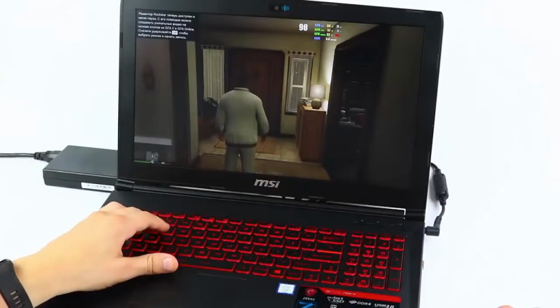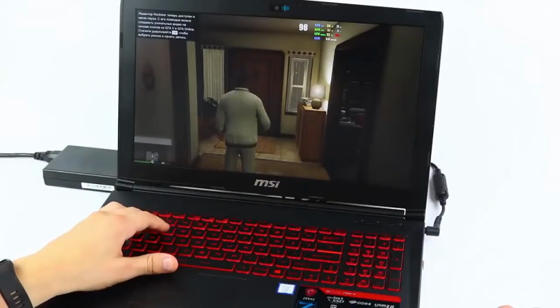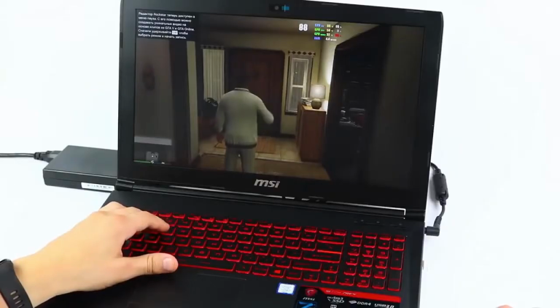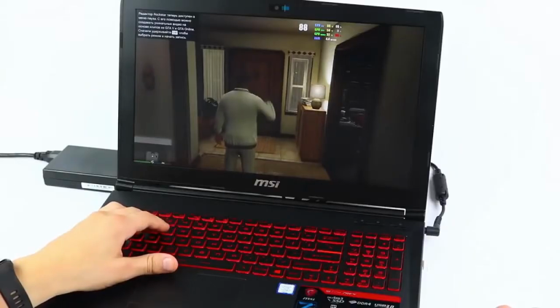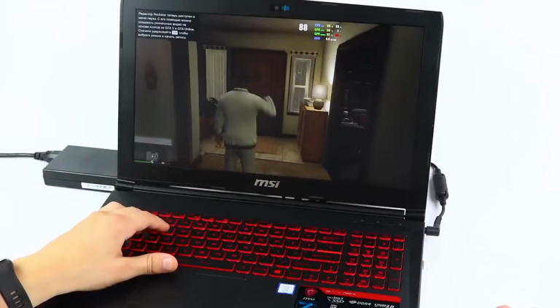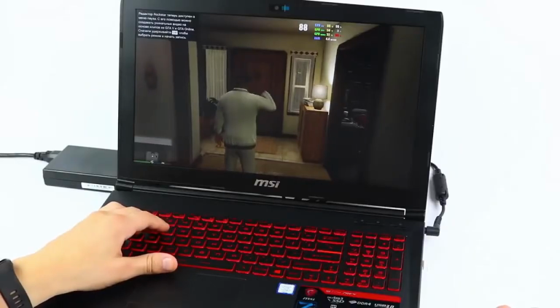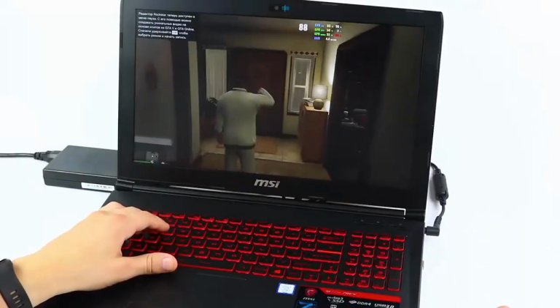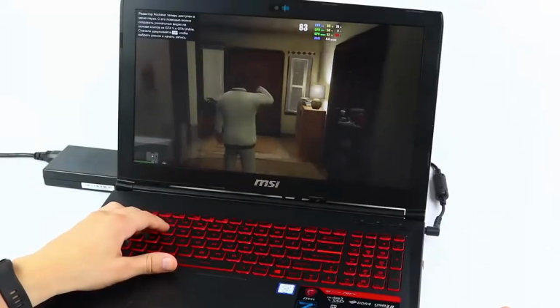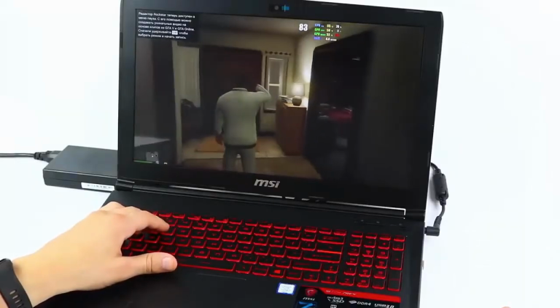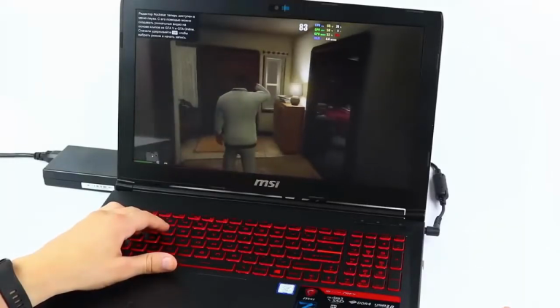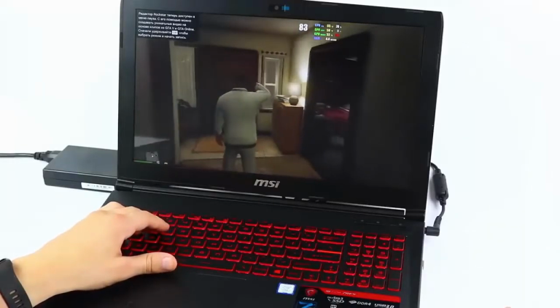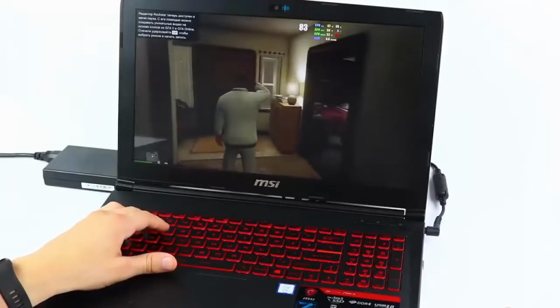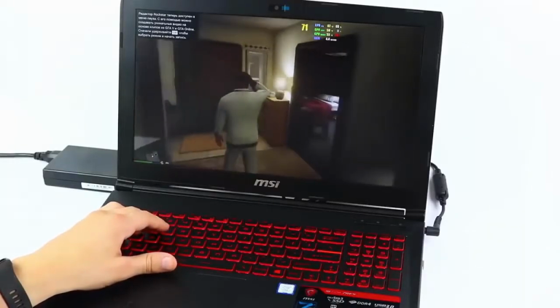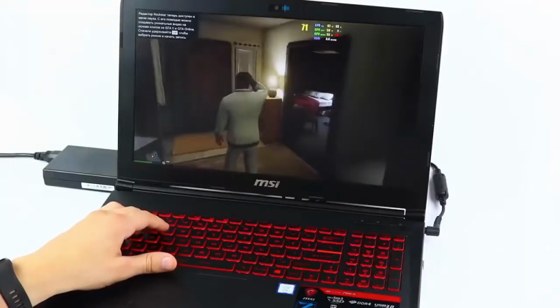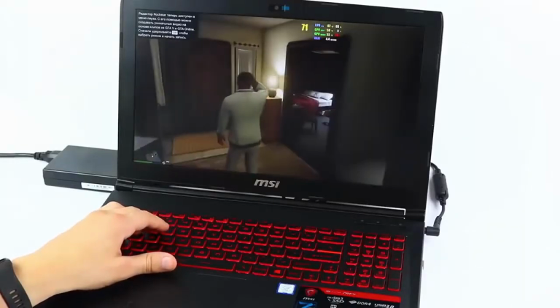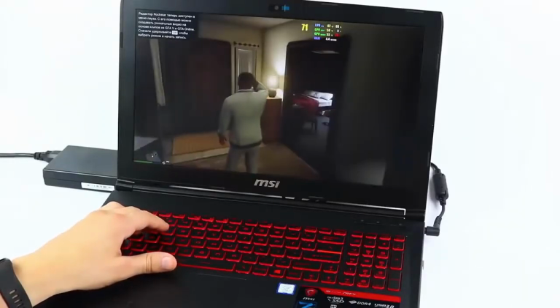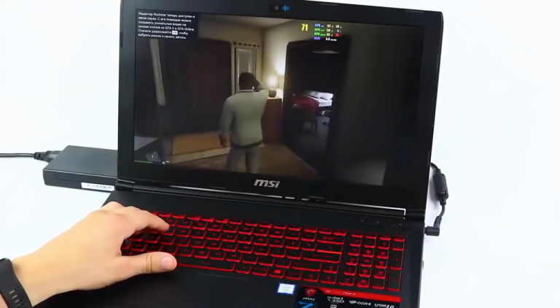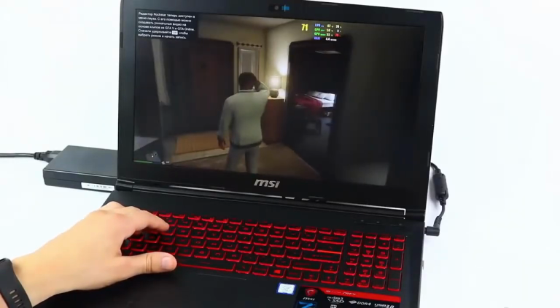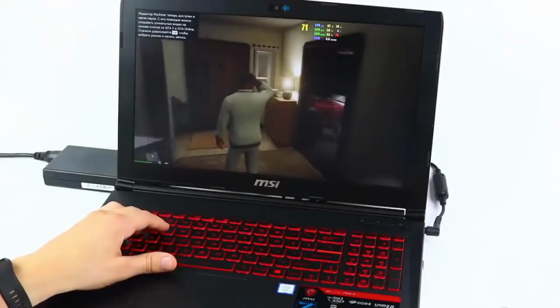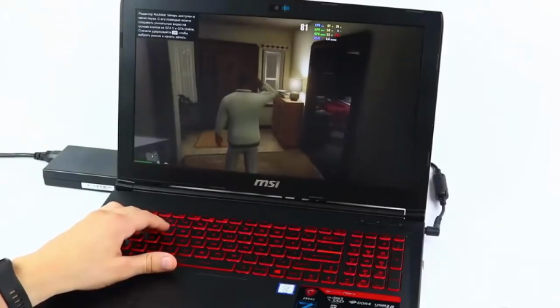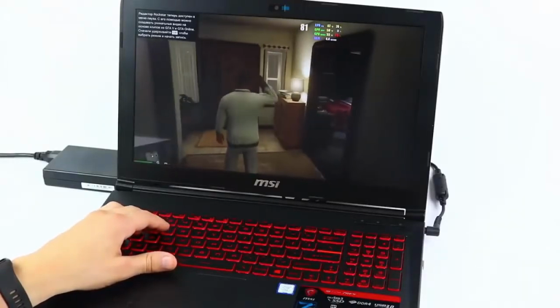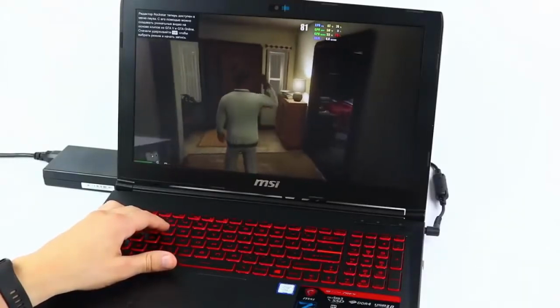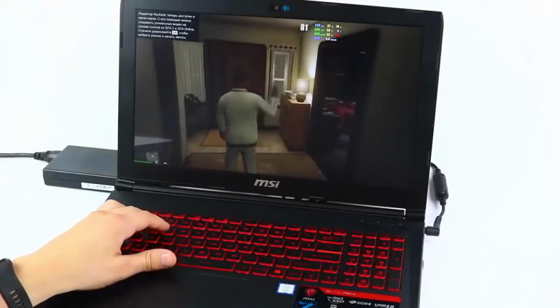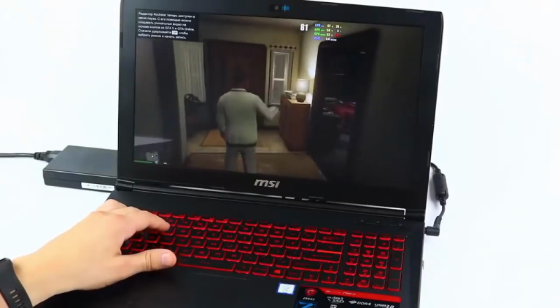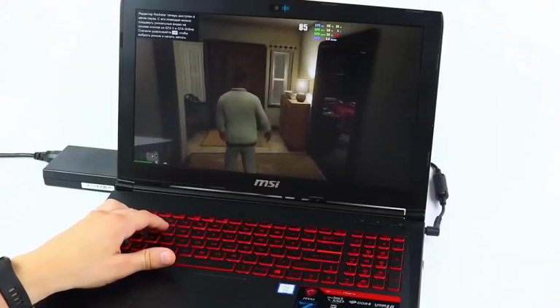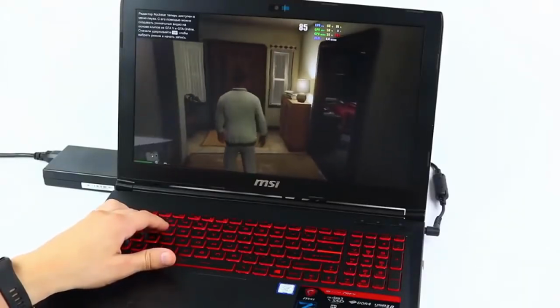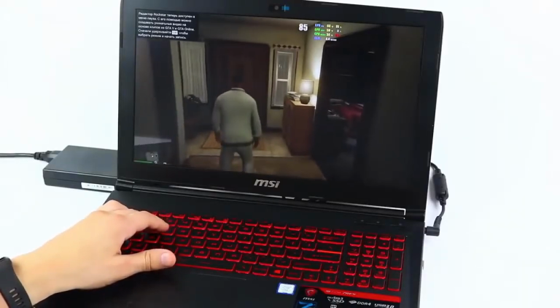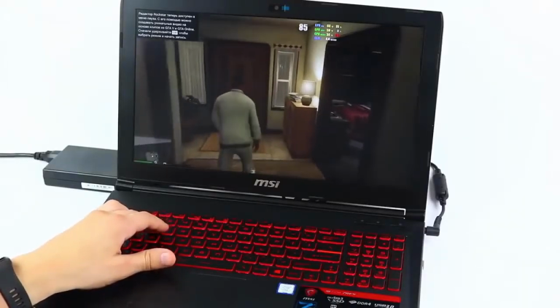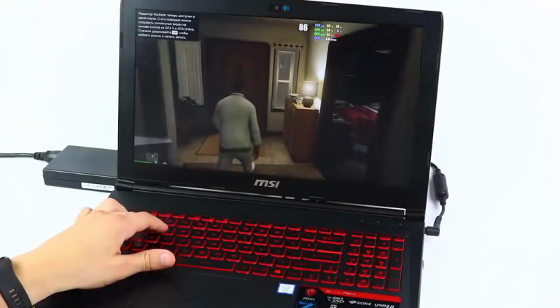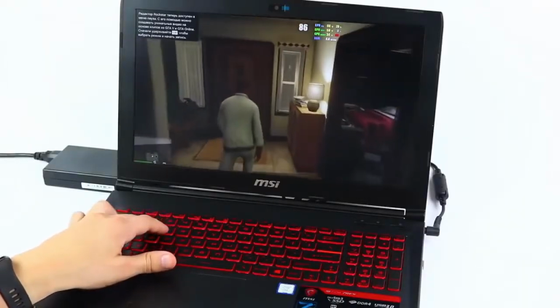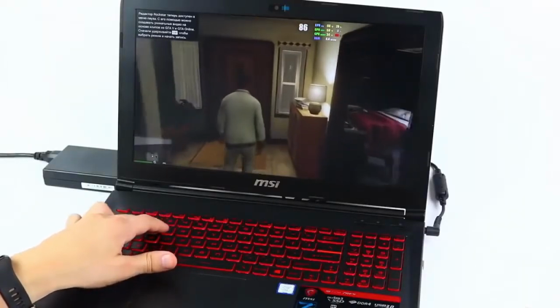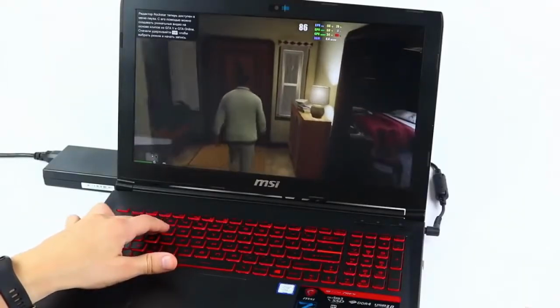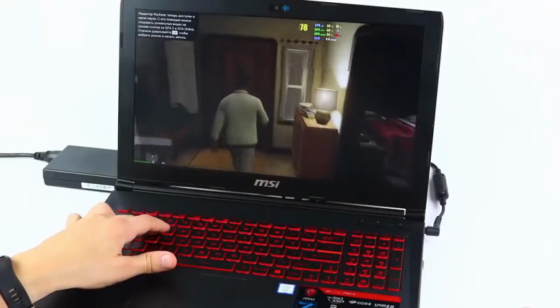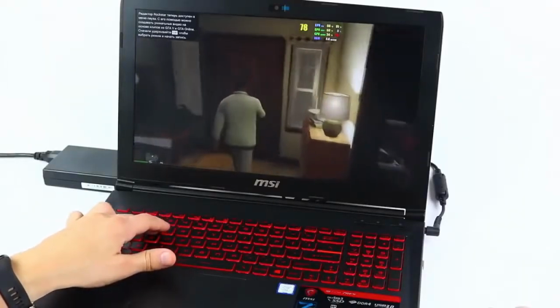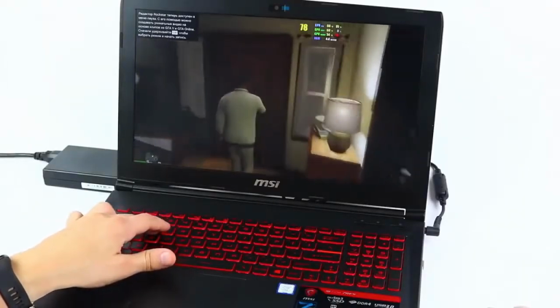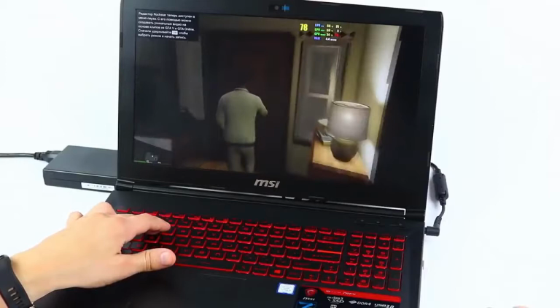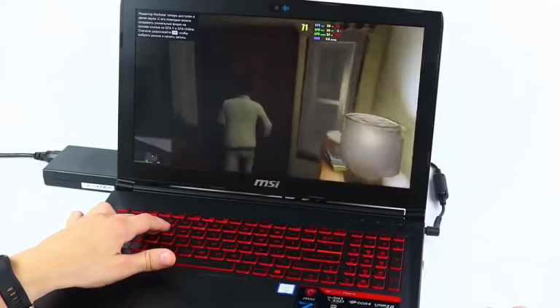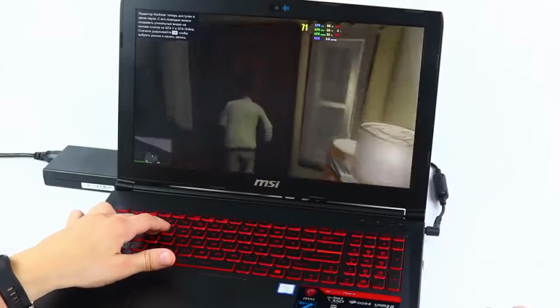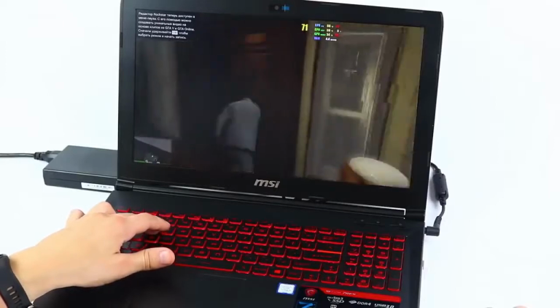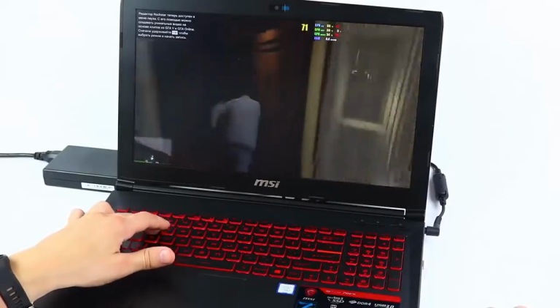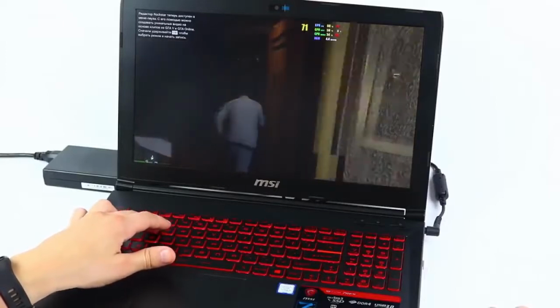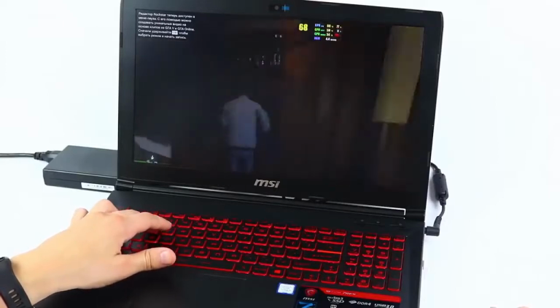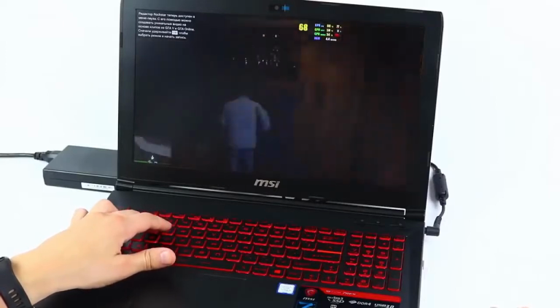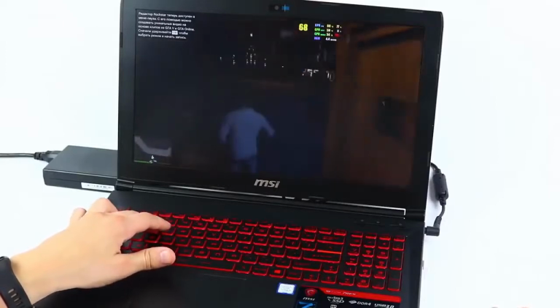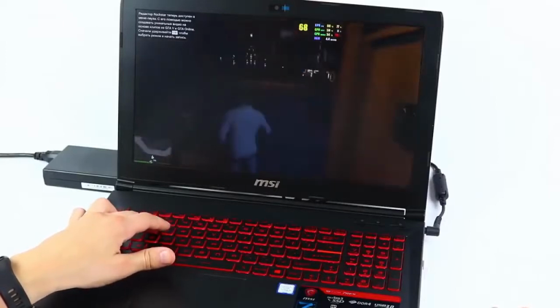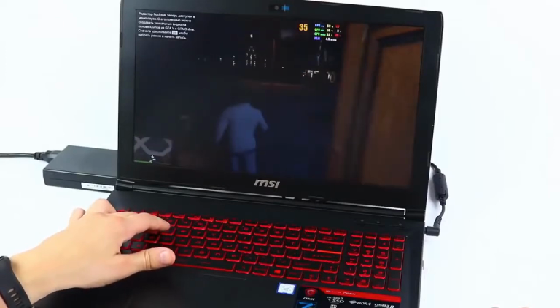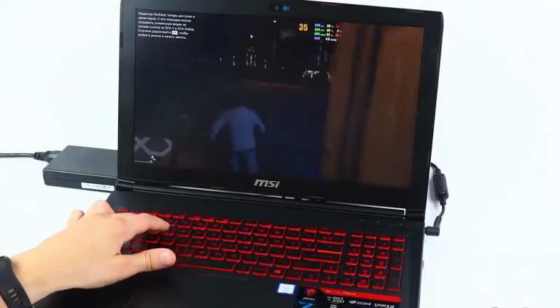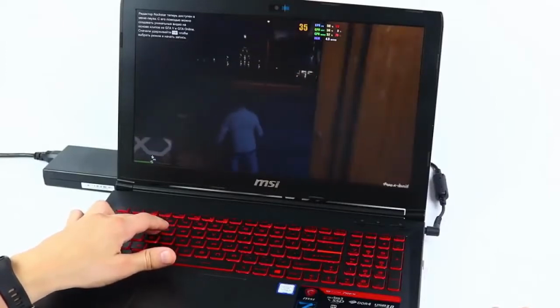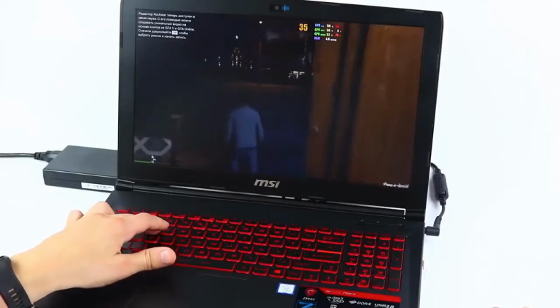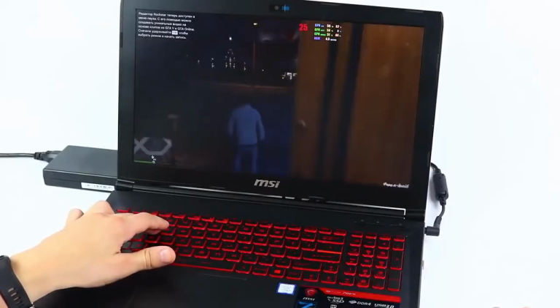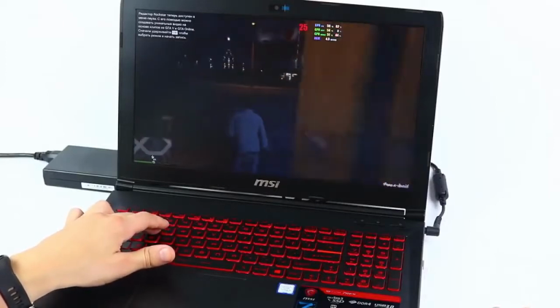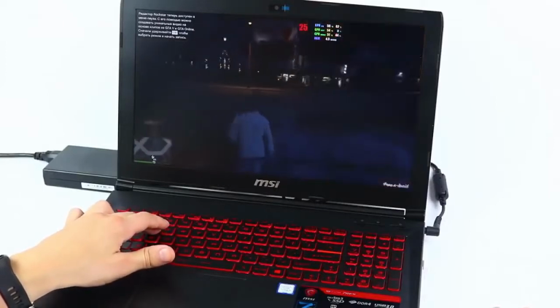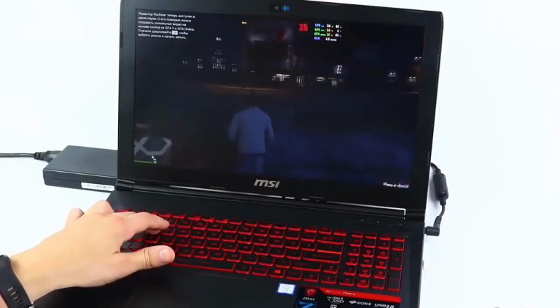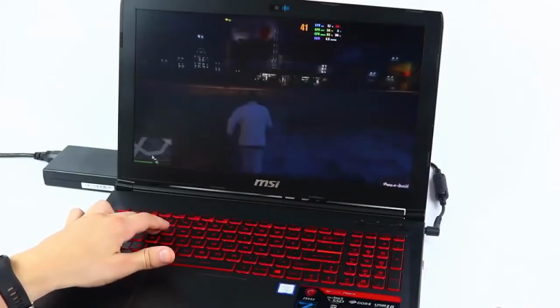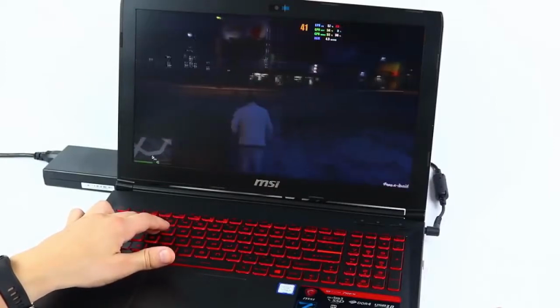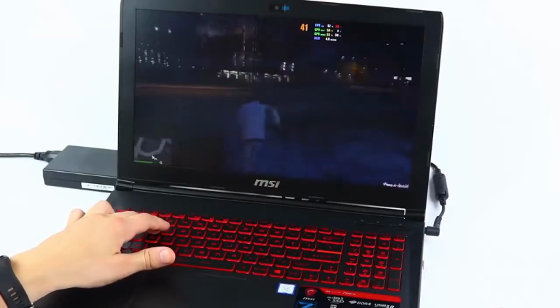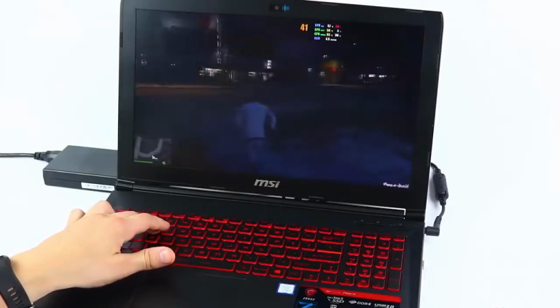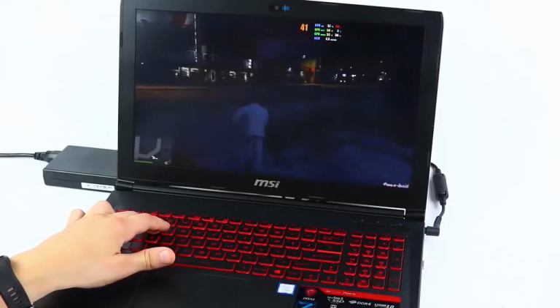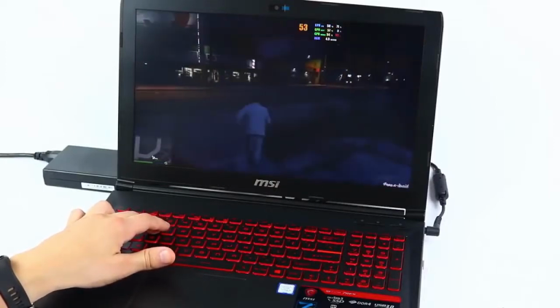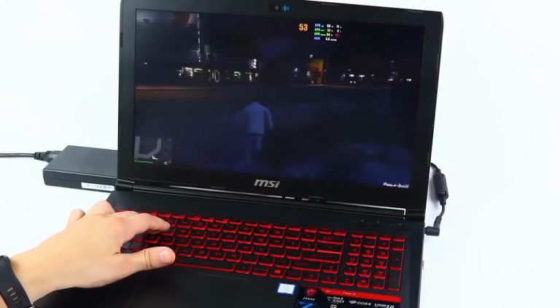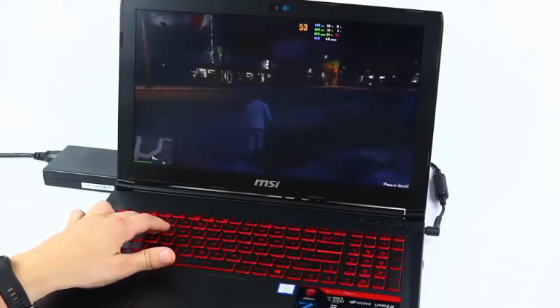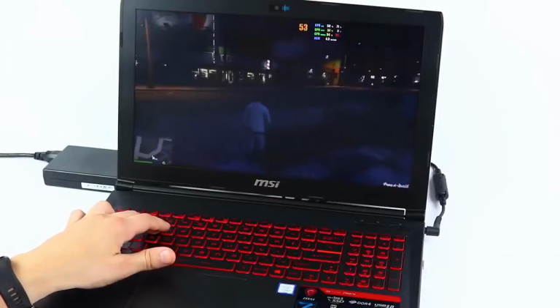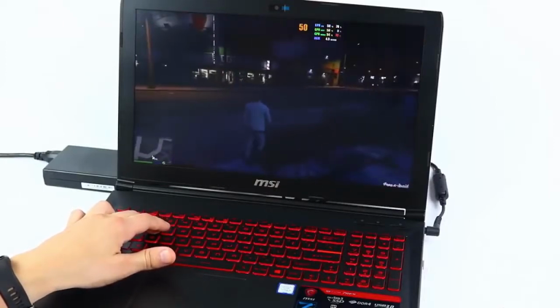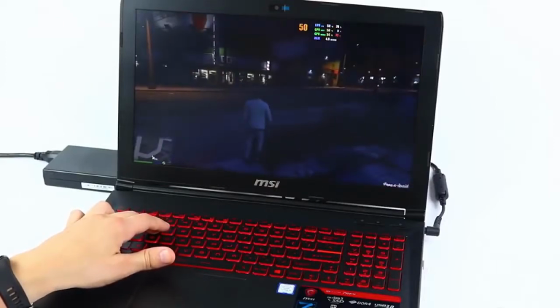This means the laptop will be able to display a far wider range of colors than most of its competitors — a crucial consideration if you don't plan on using an external monitor.